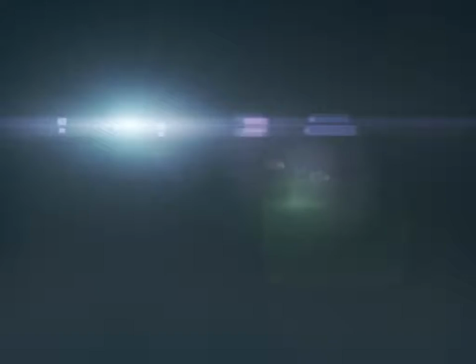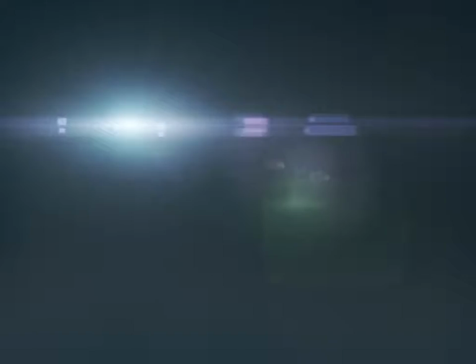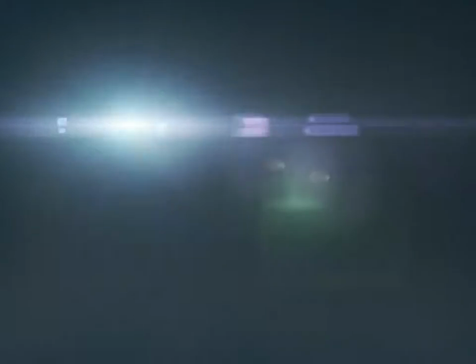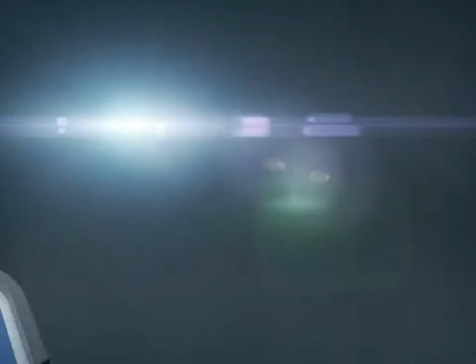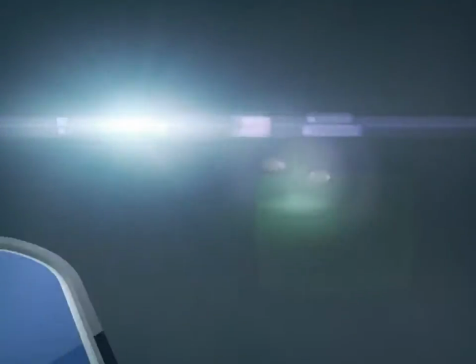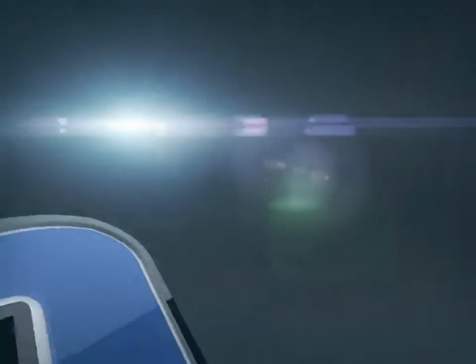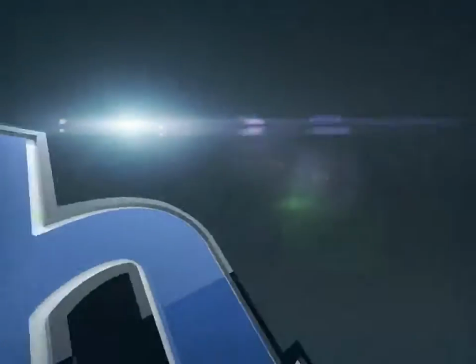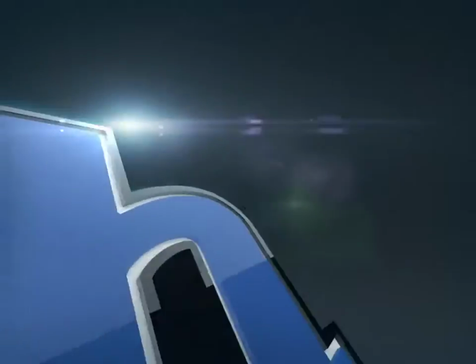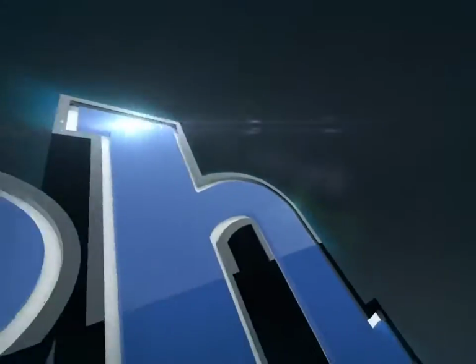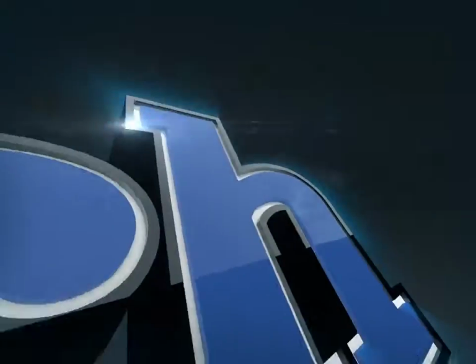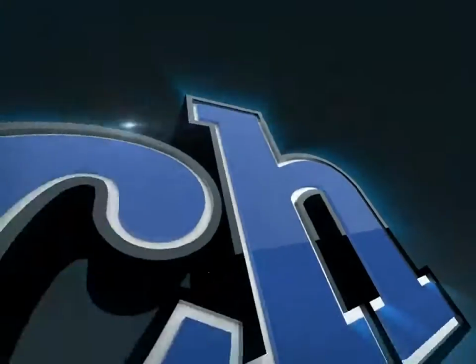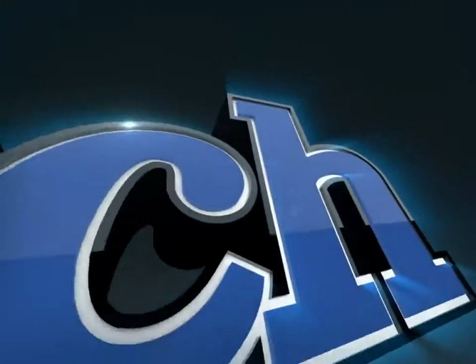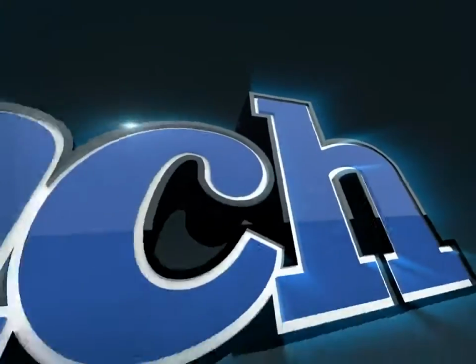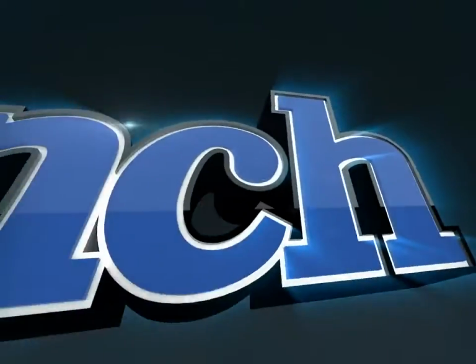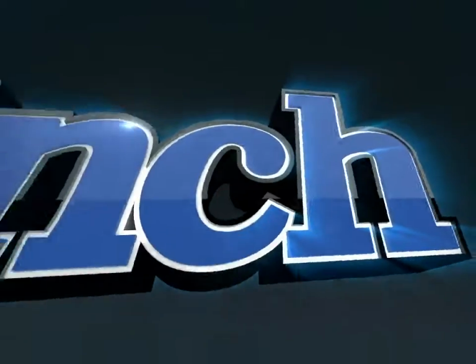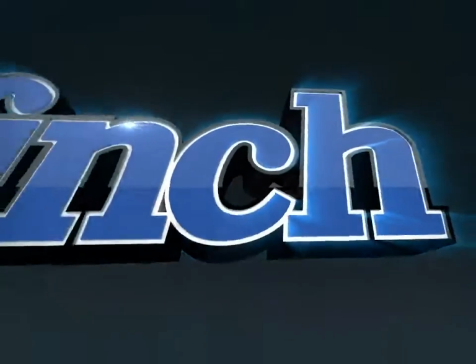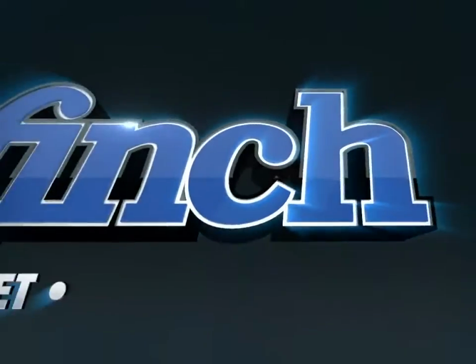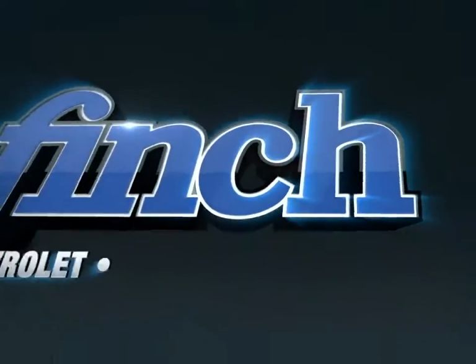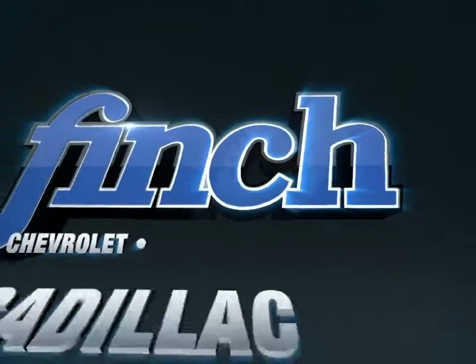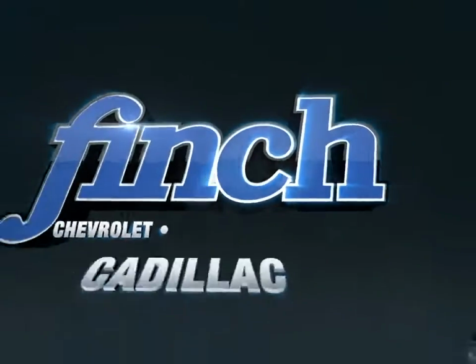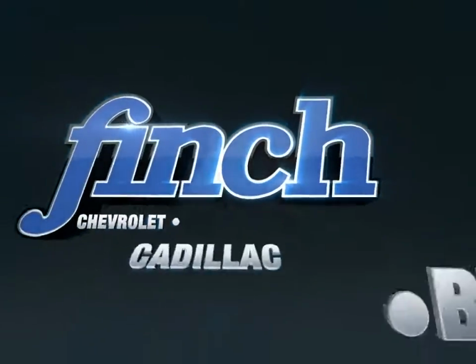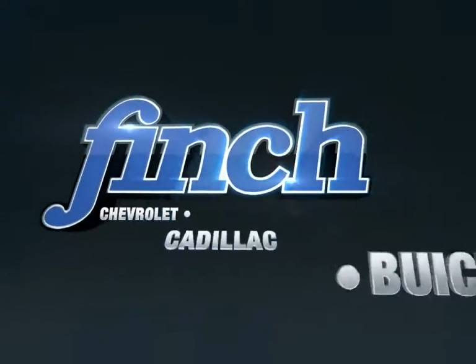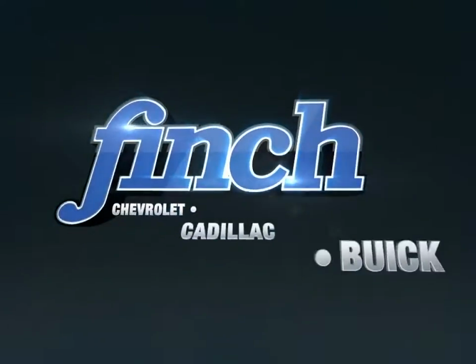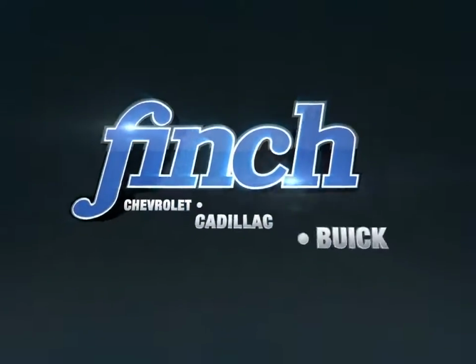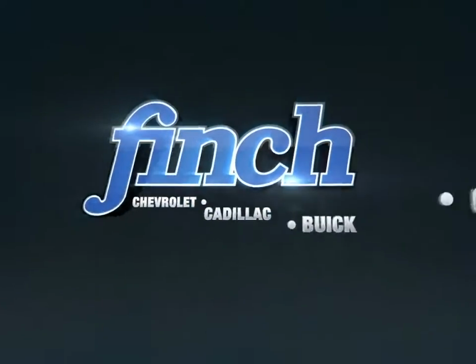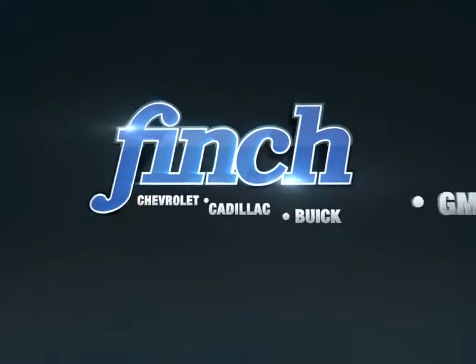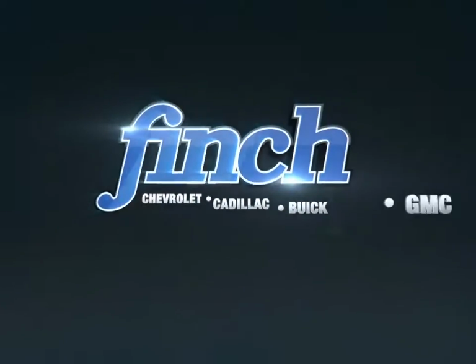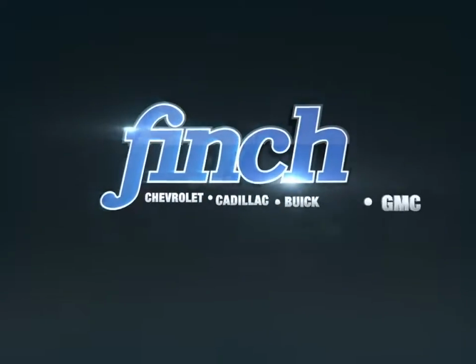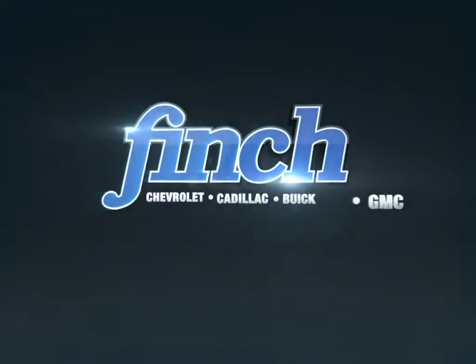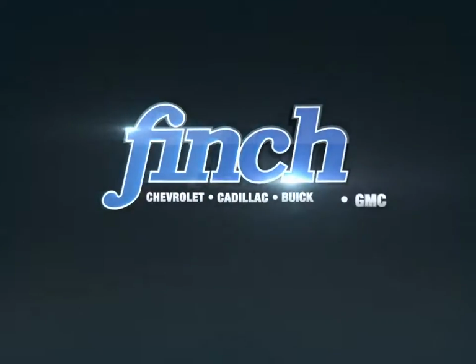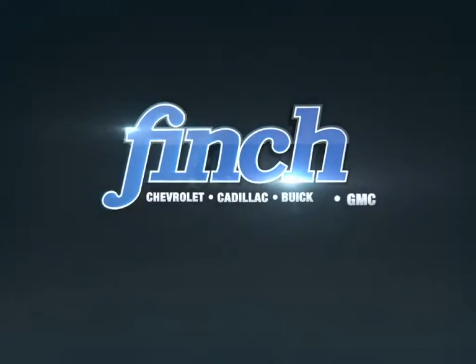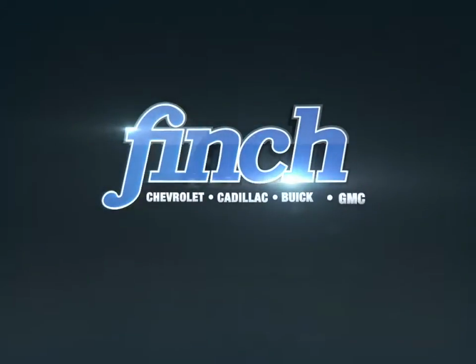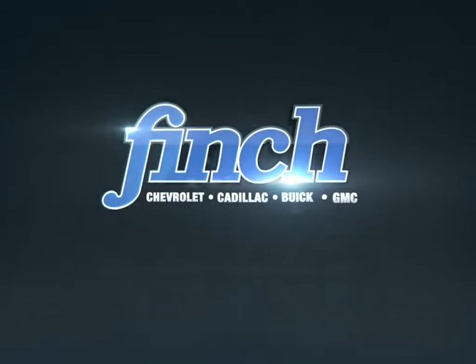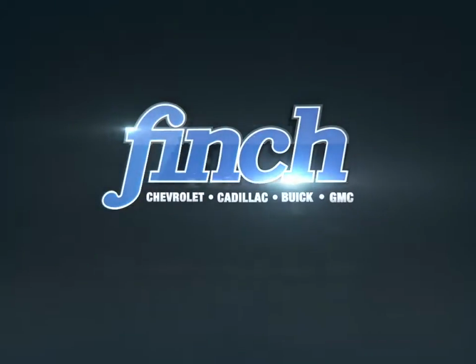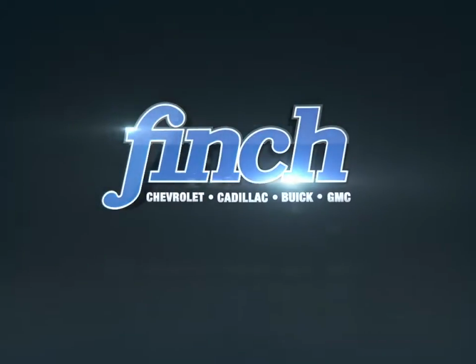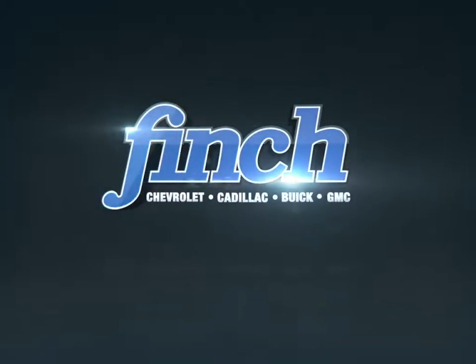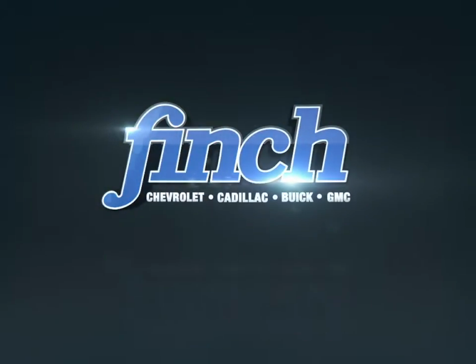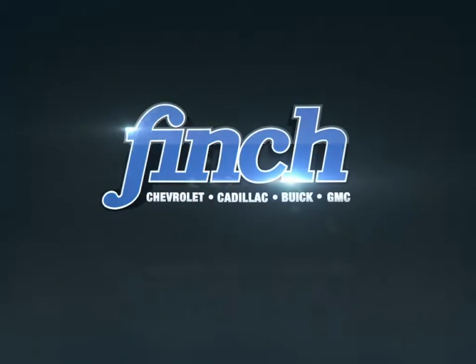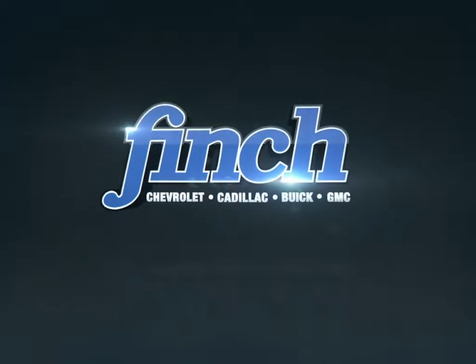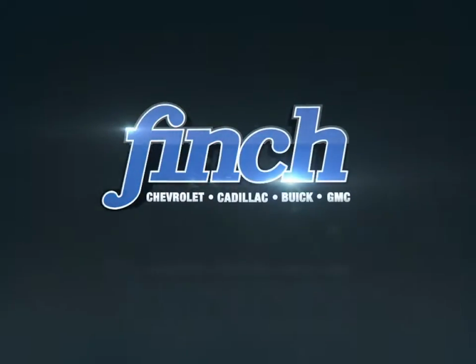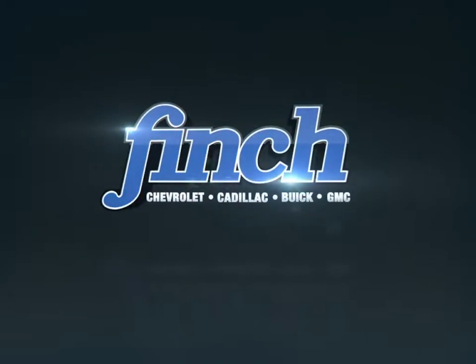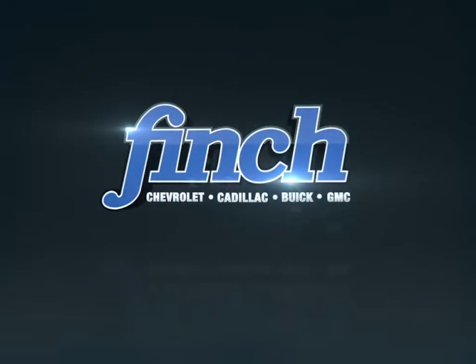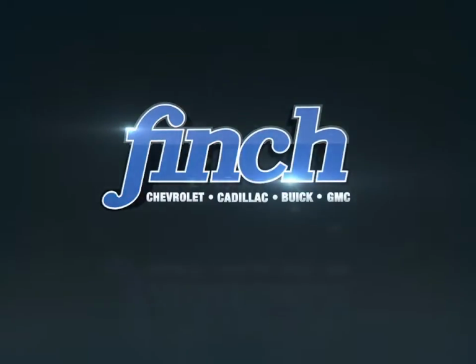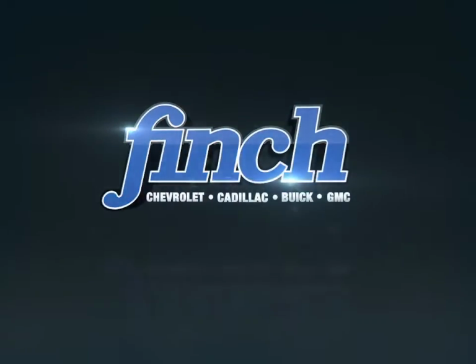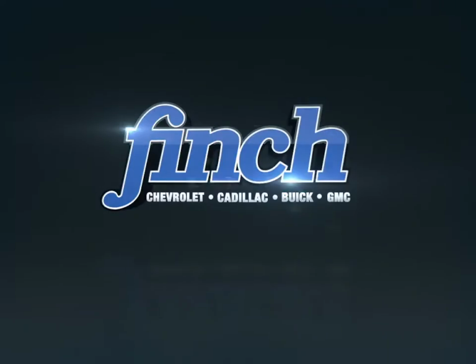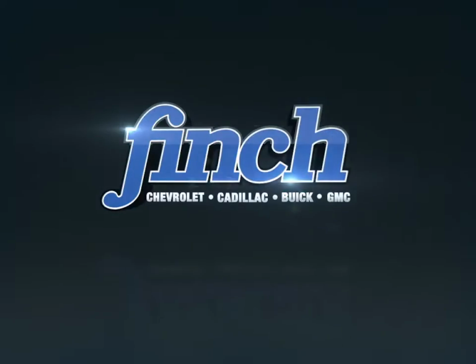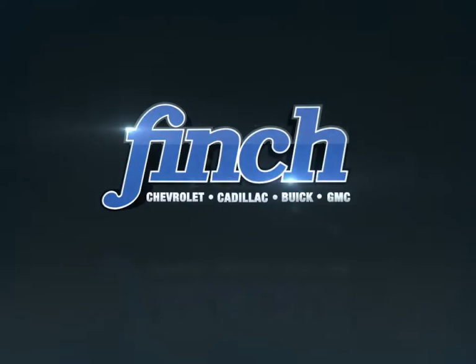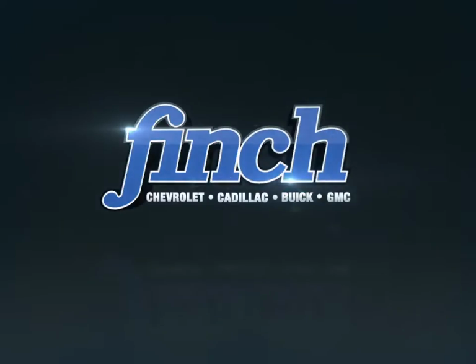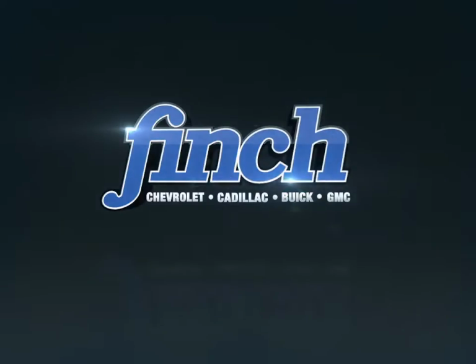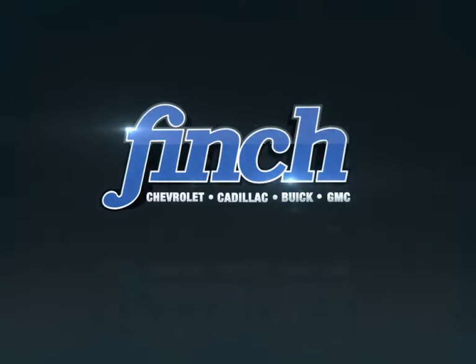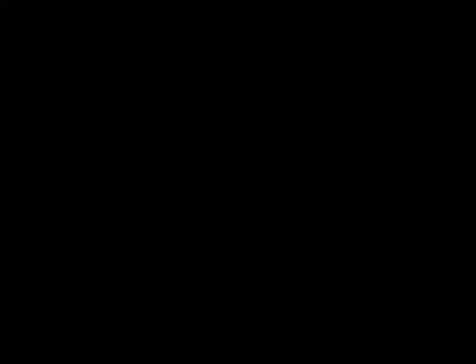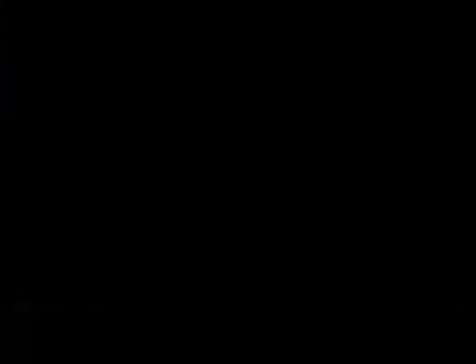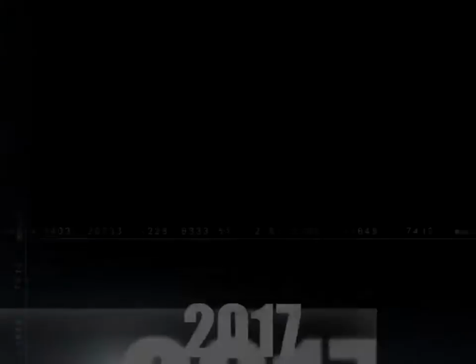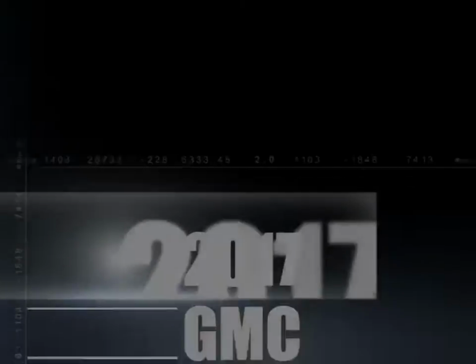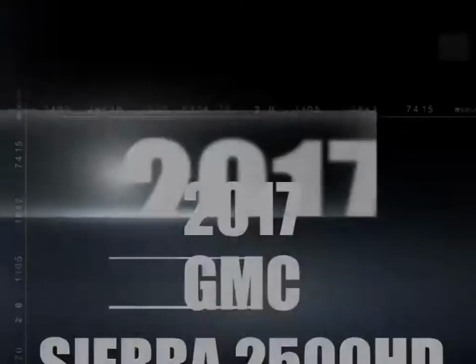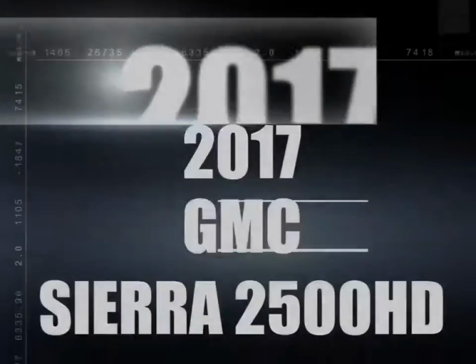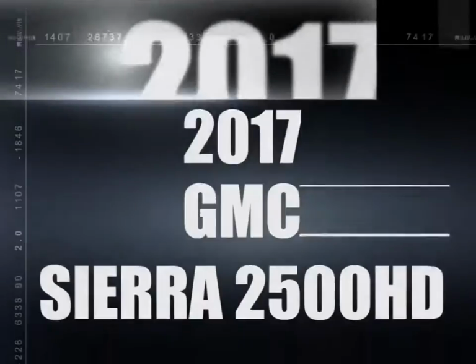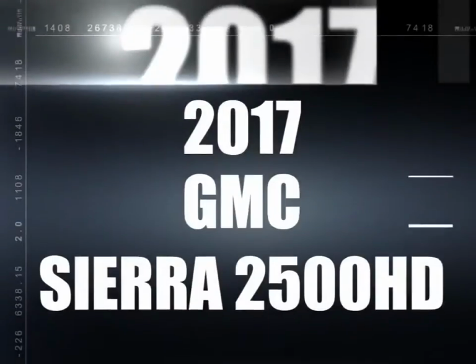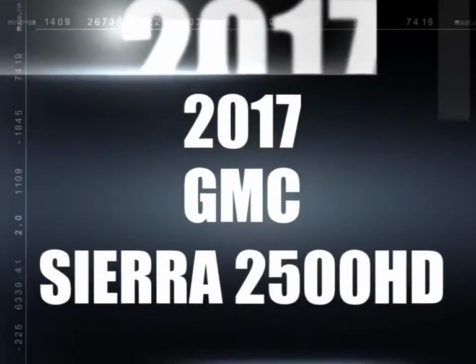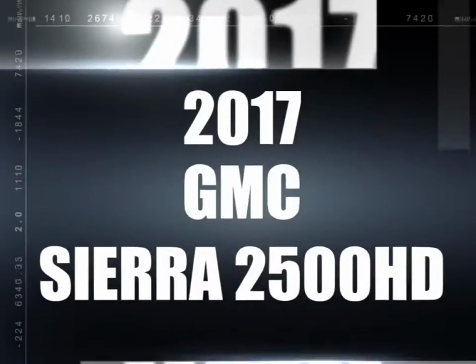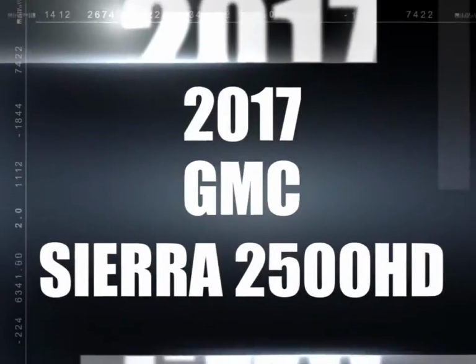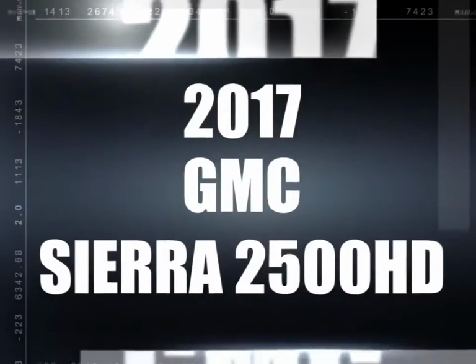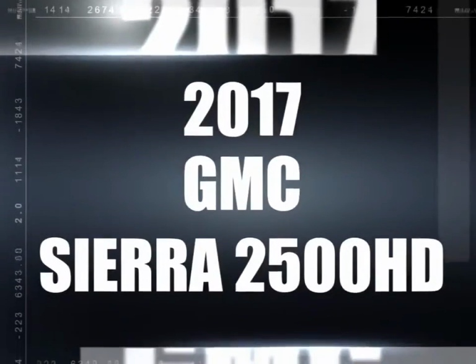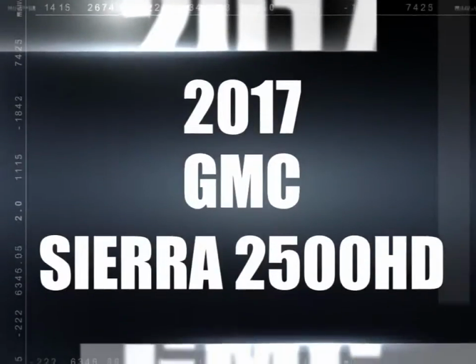Welcome to Finch Chevrolet. Today we're looking at a 2017 GMC Sierra 2500 HD.